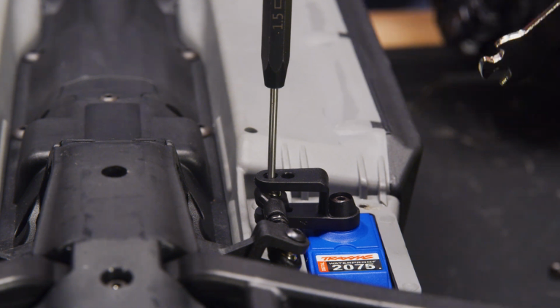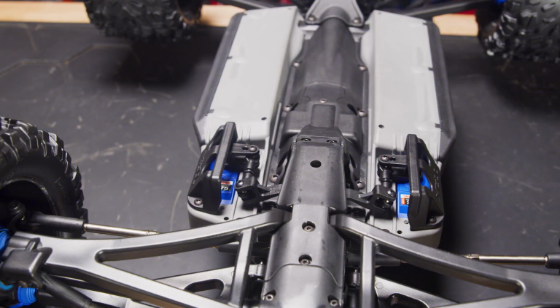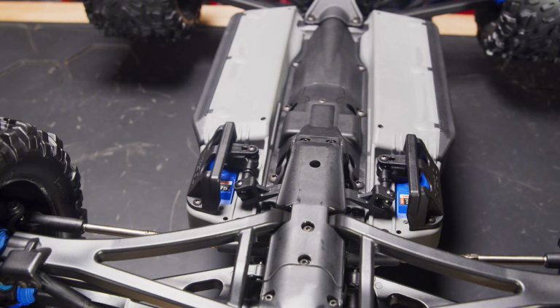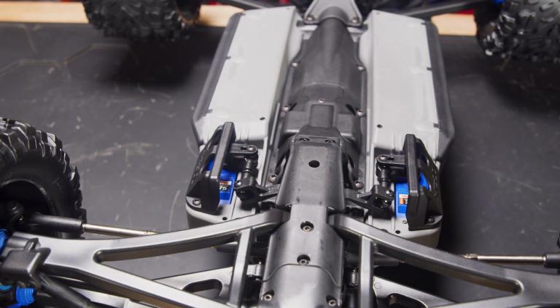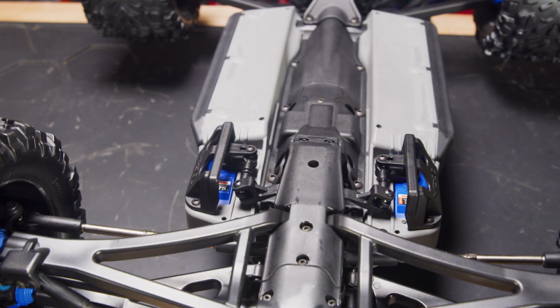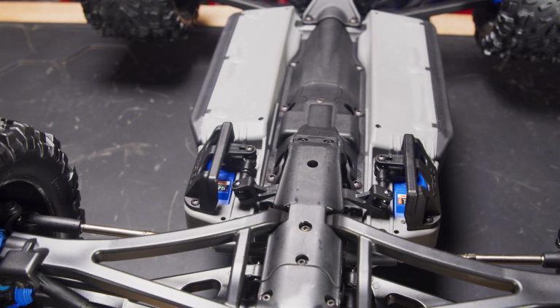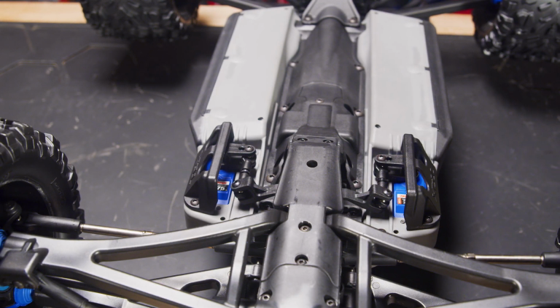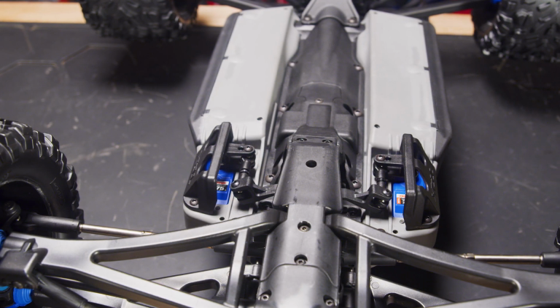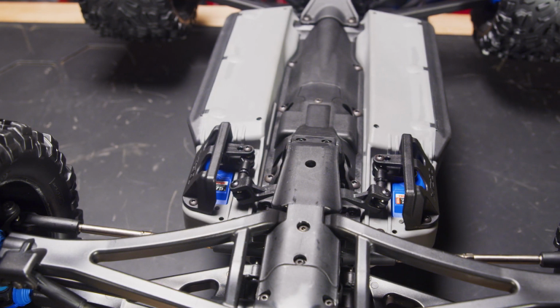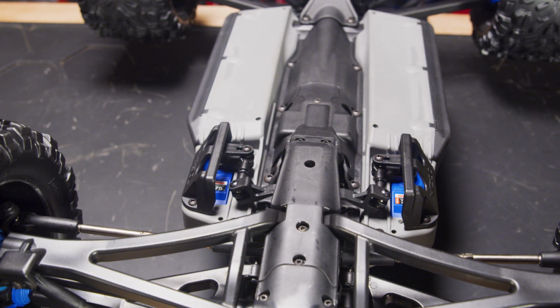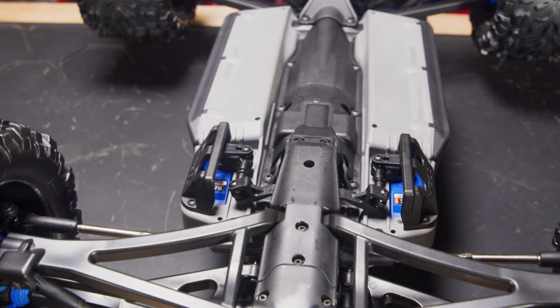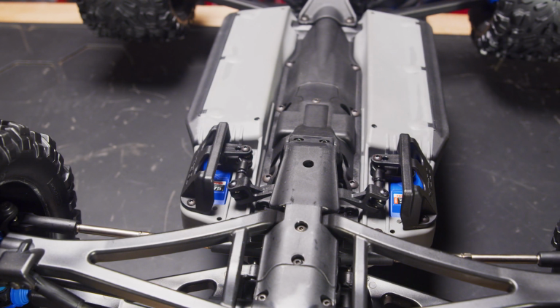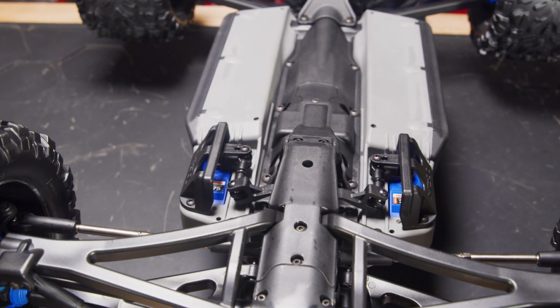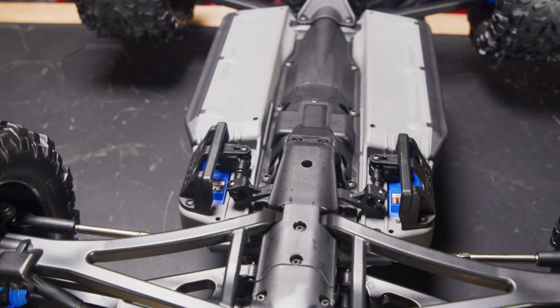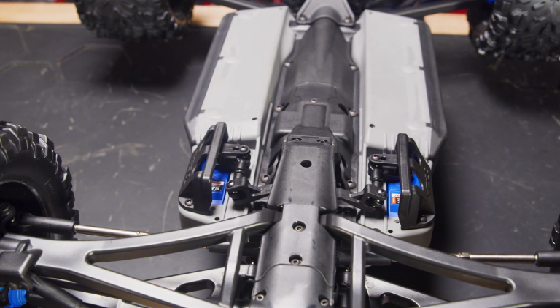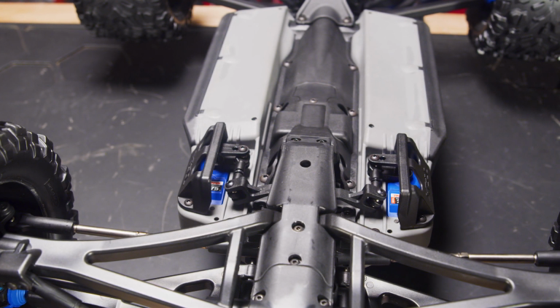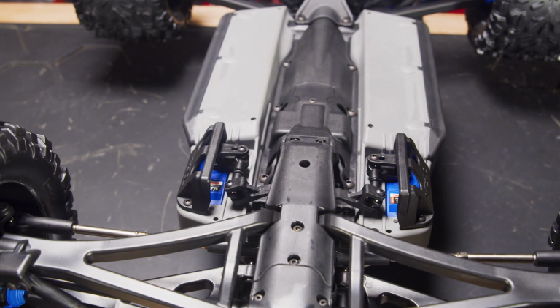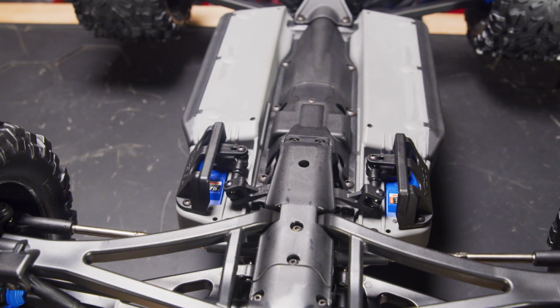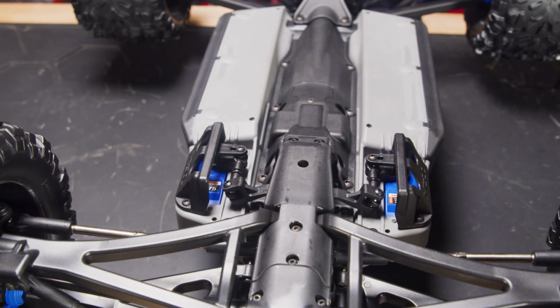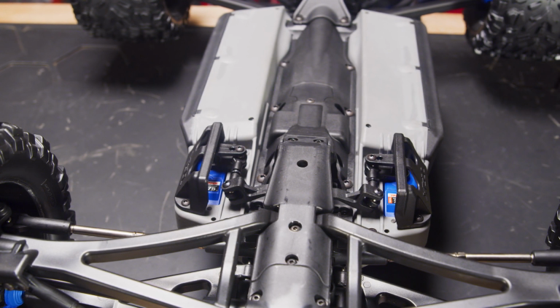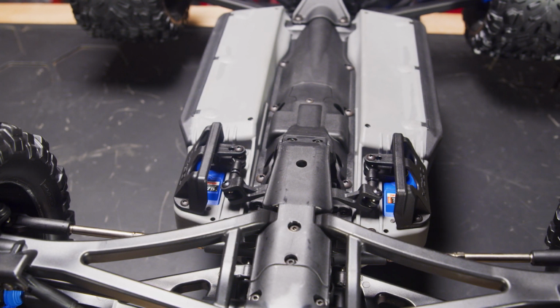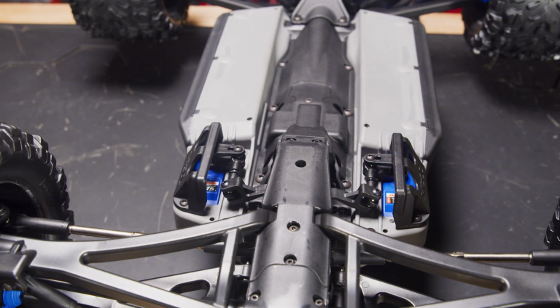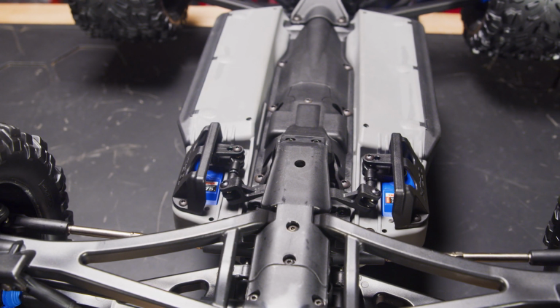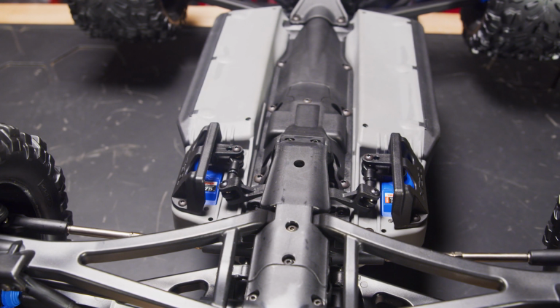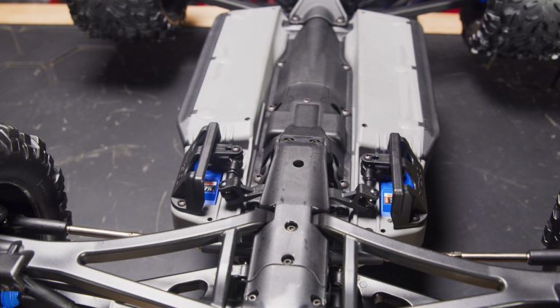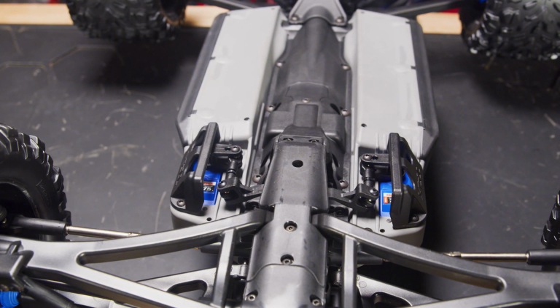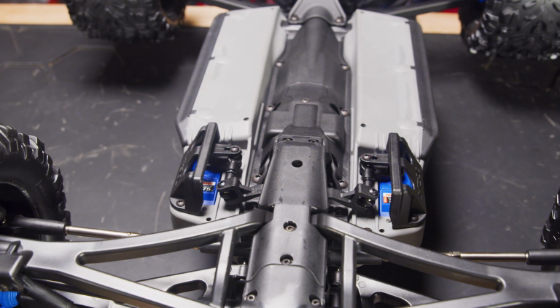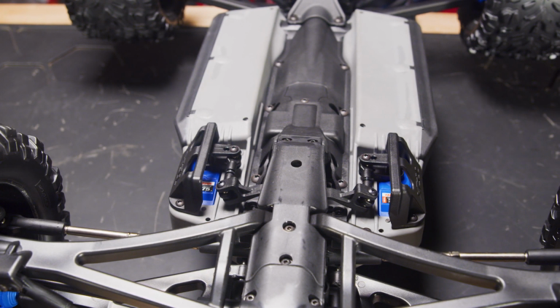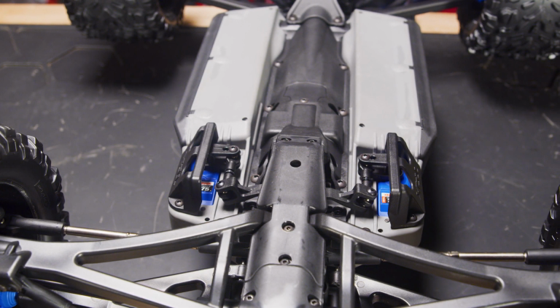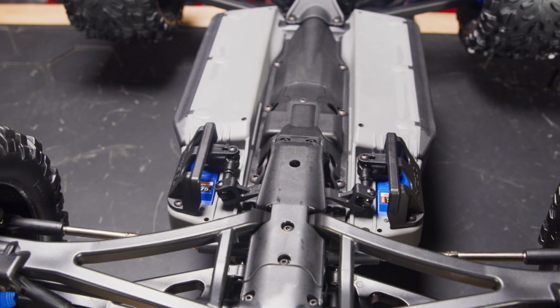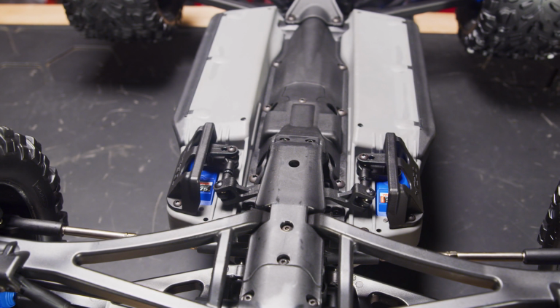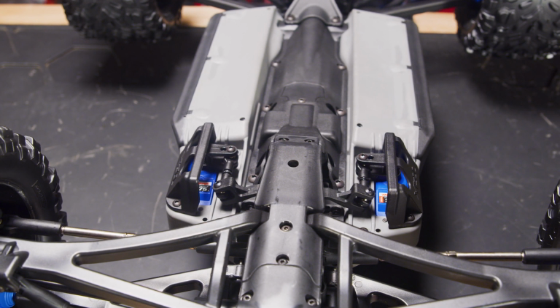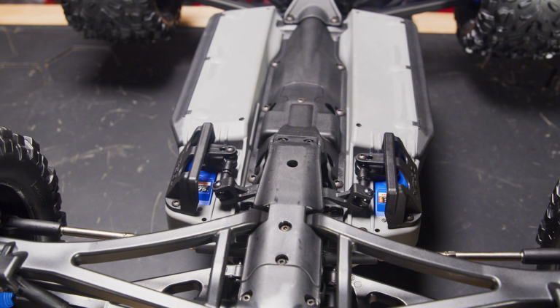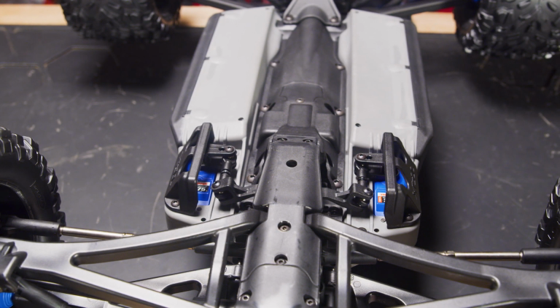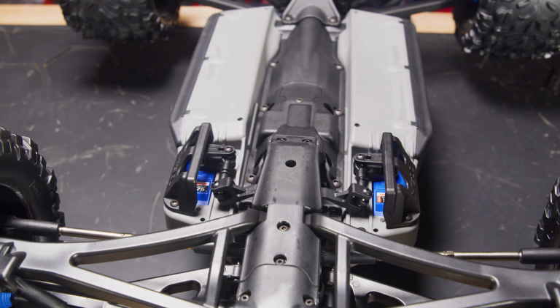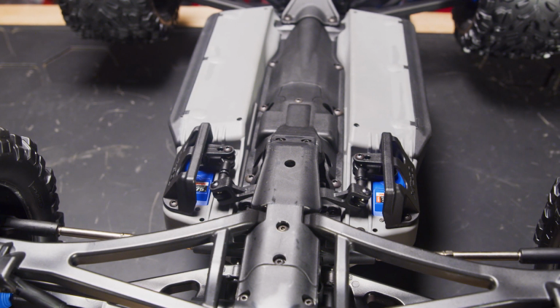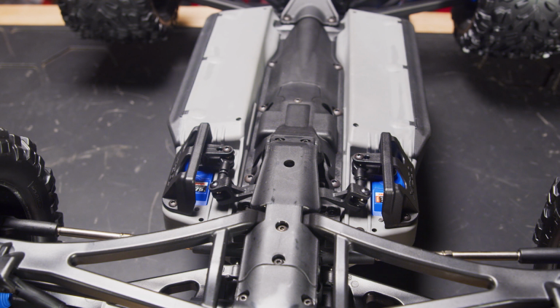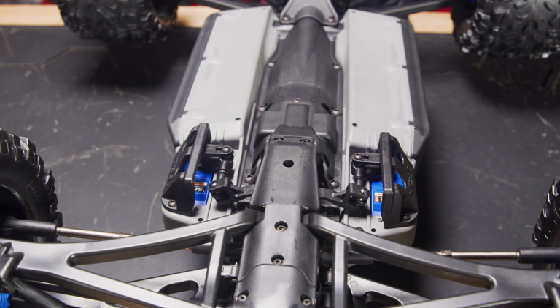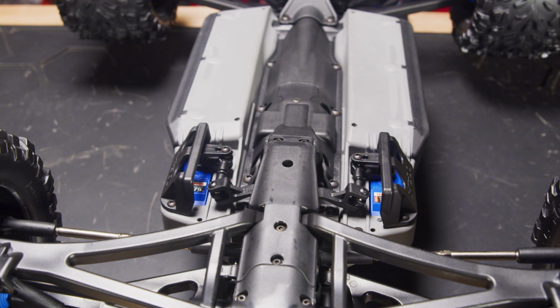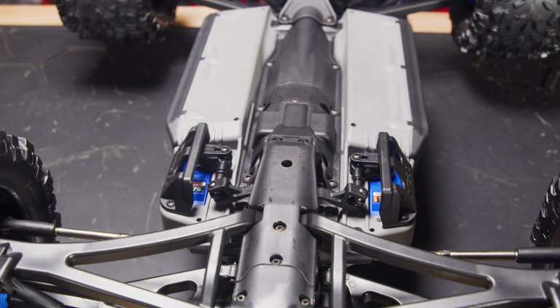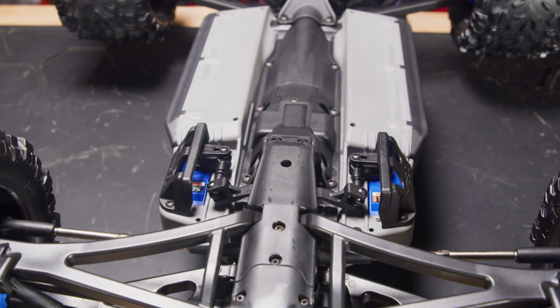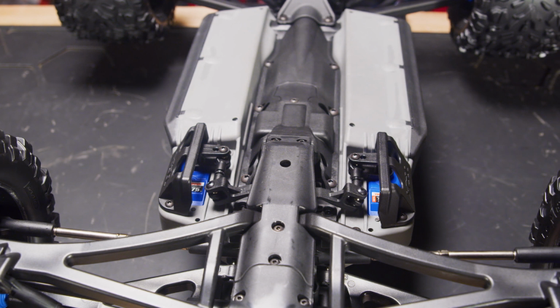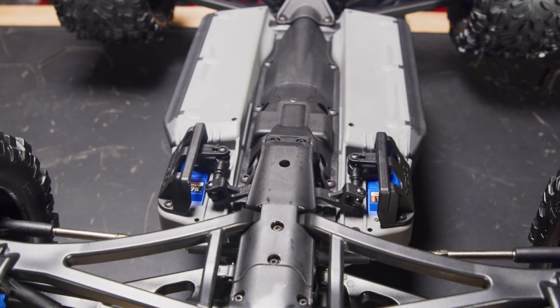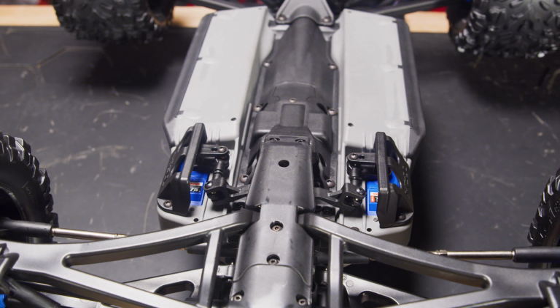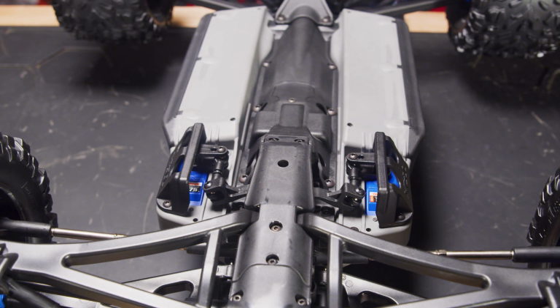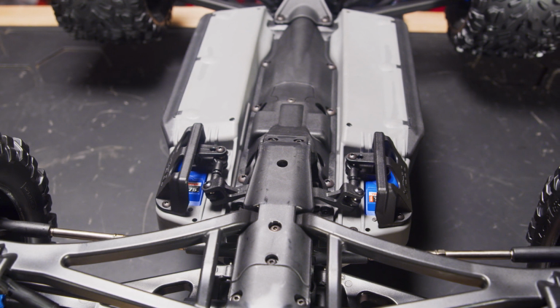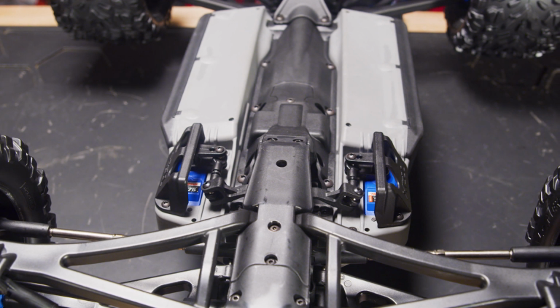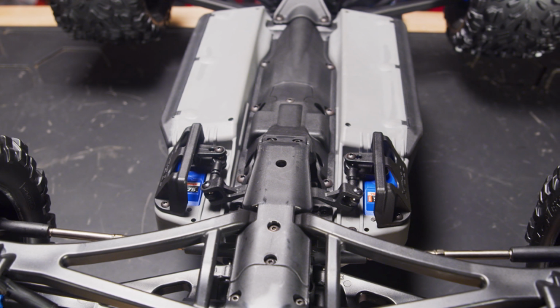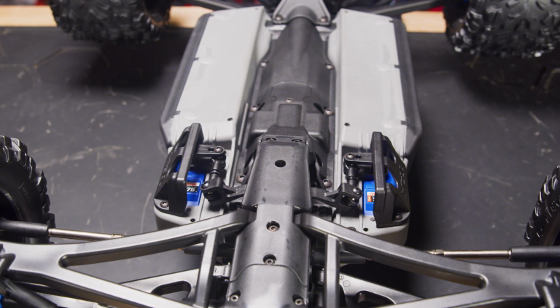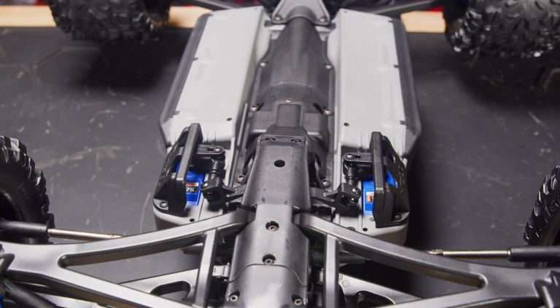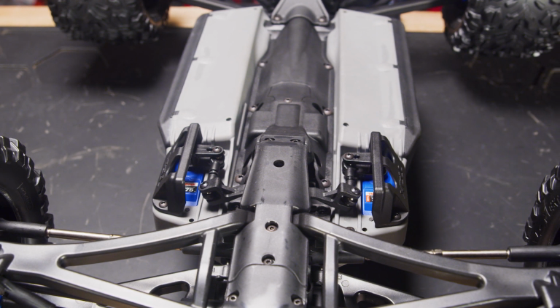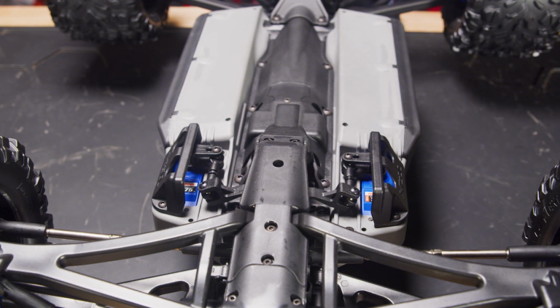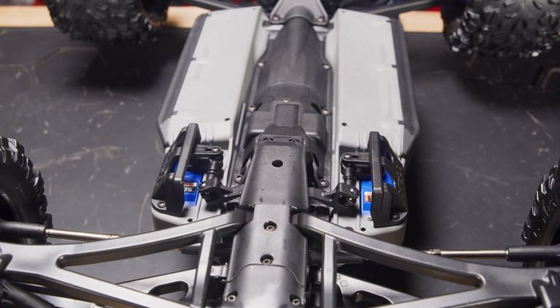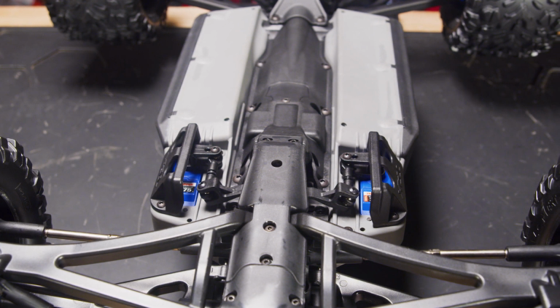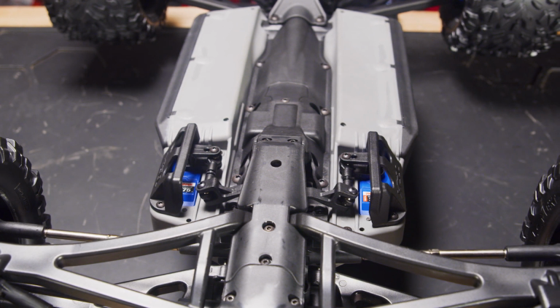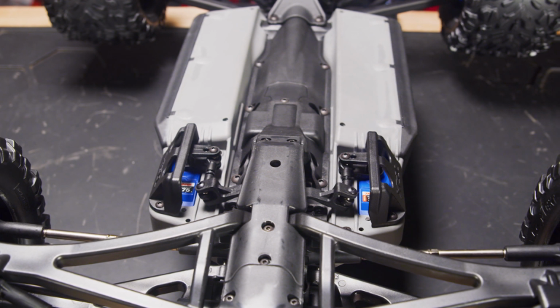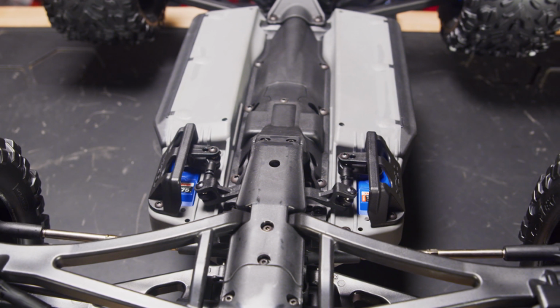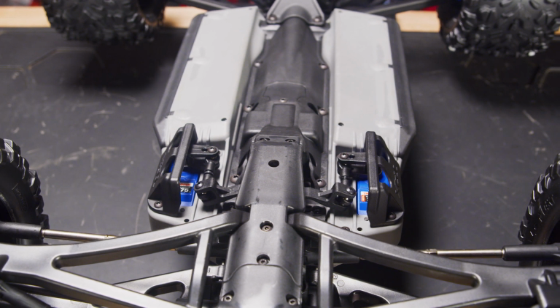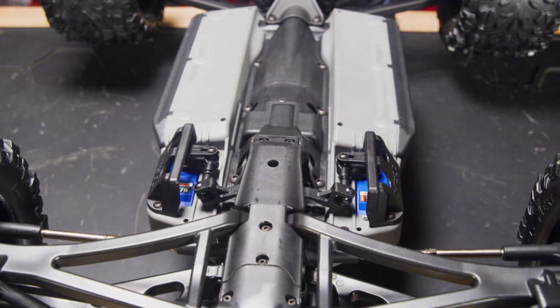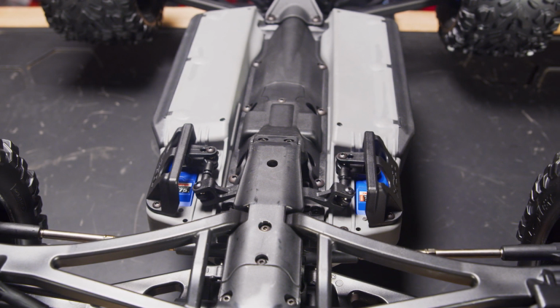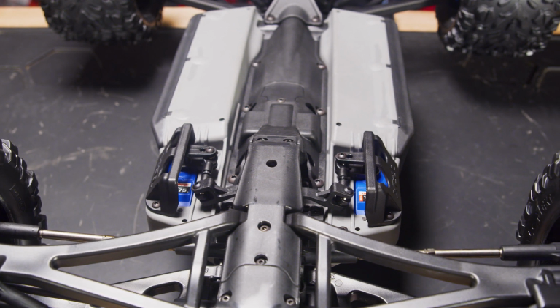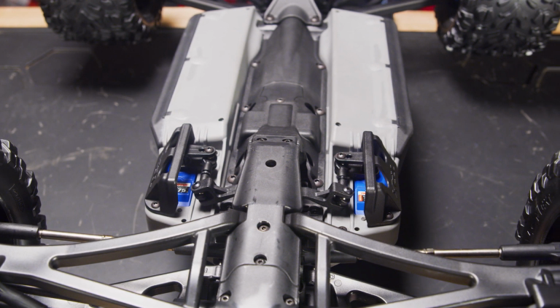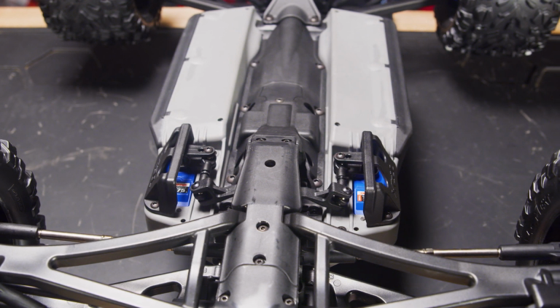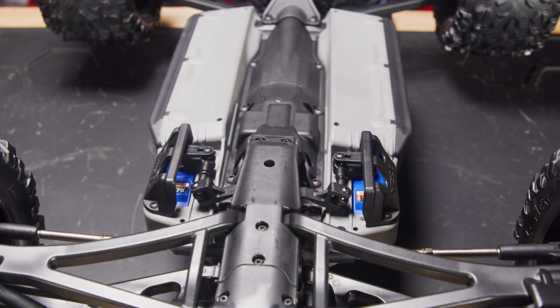If the servos make a constant buzzing sound or get warm without any steering input, this is generally an indication that the servos need to be realigned.